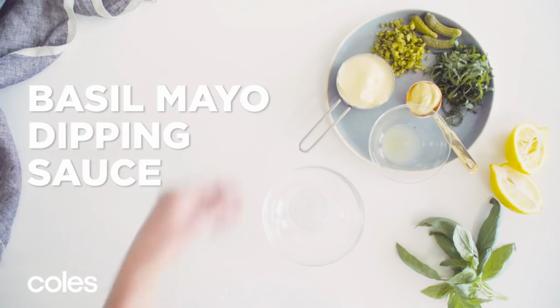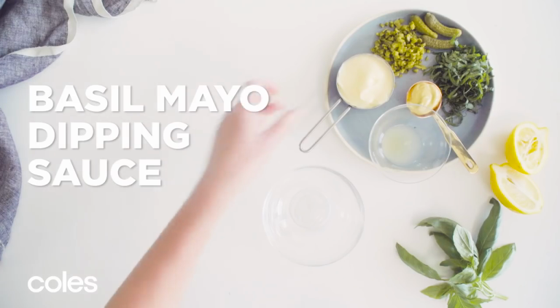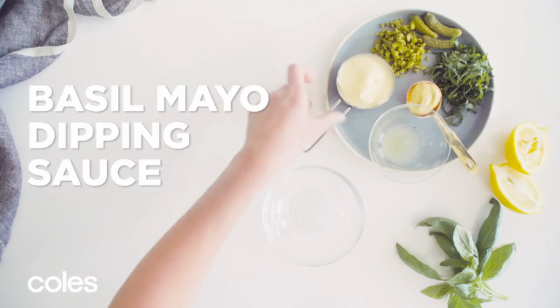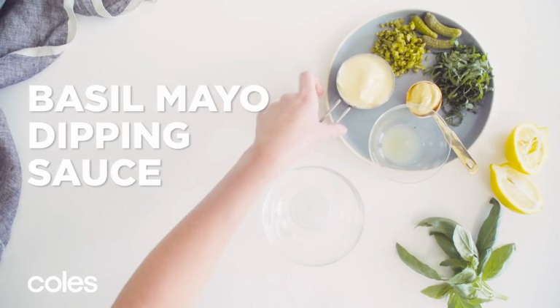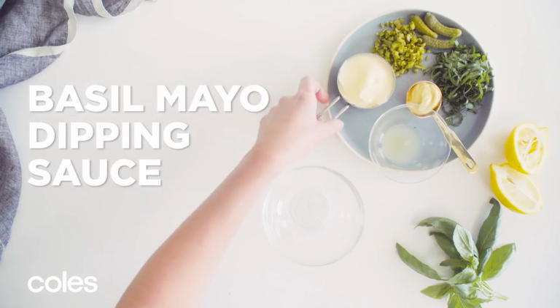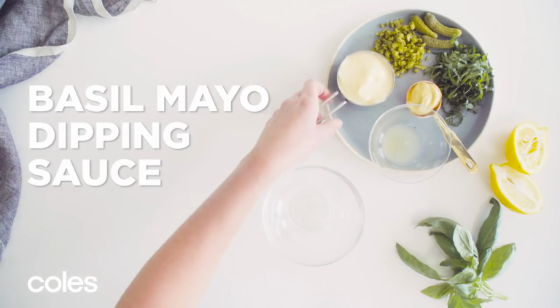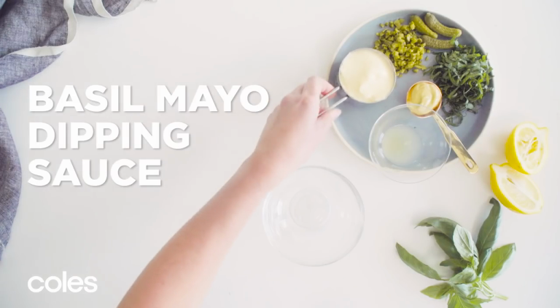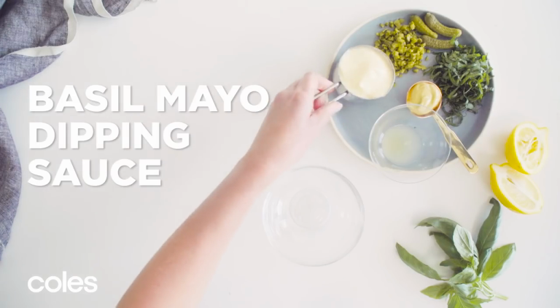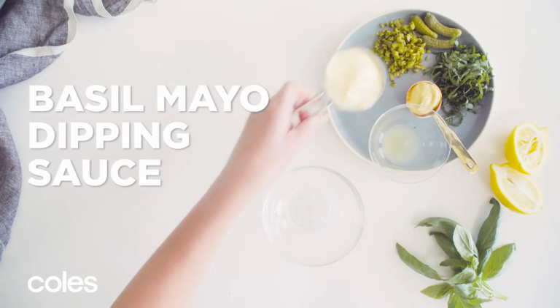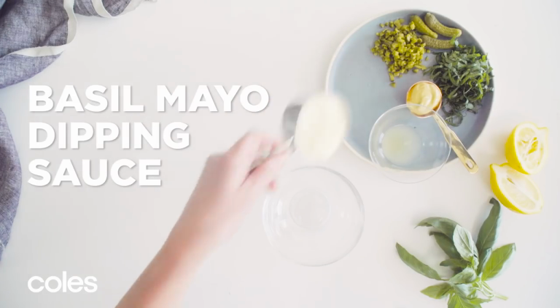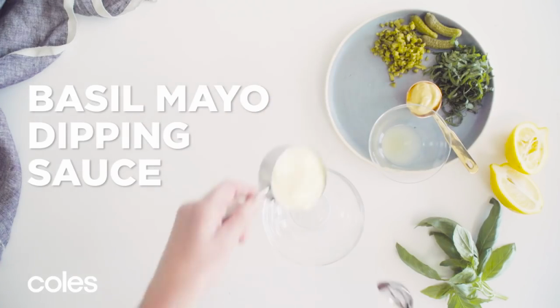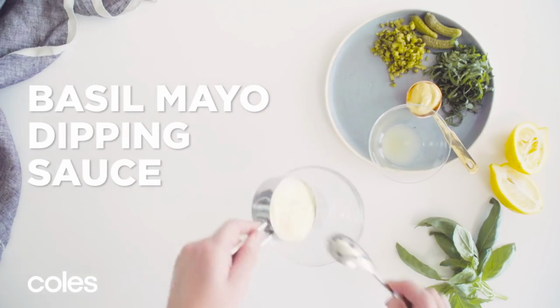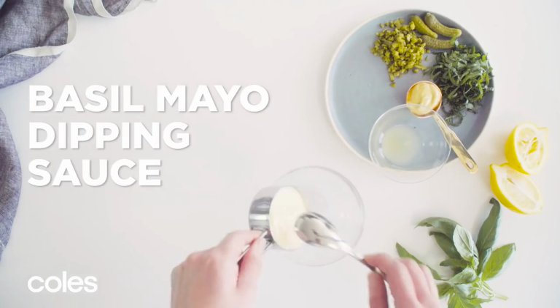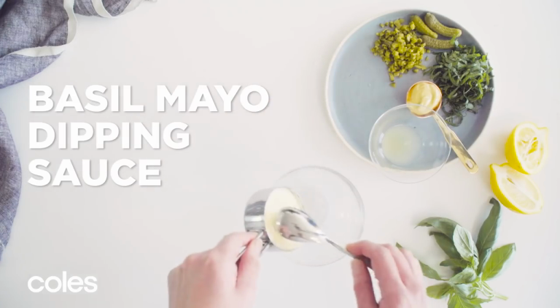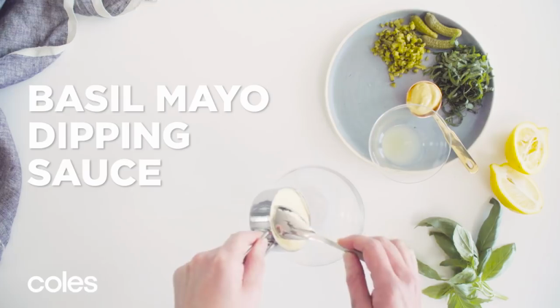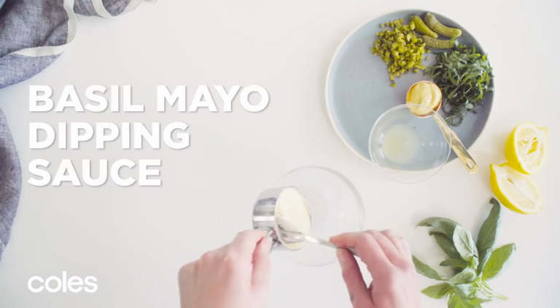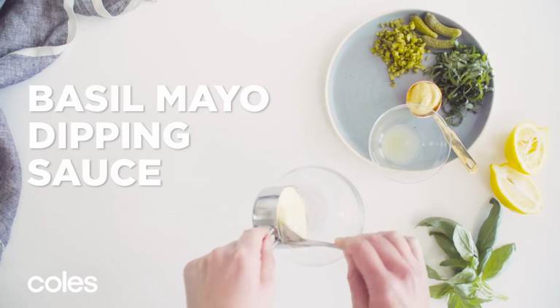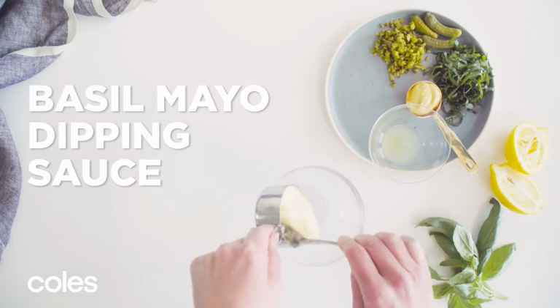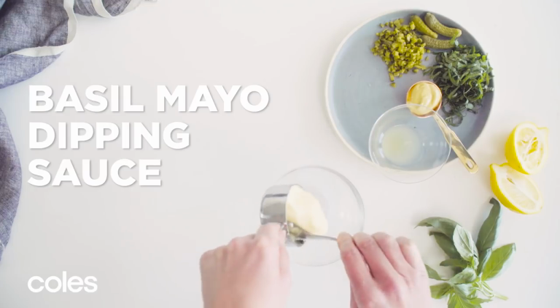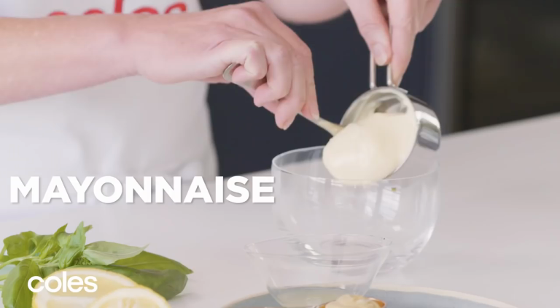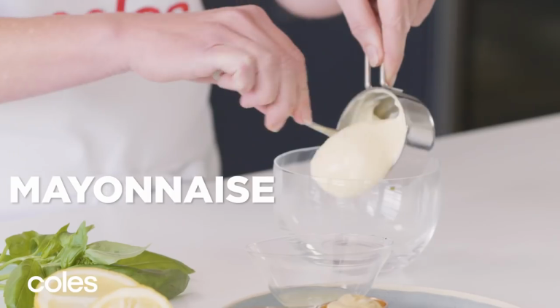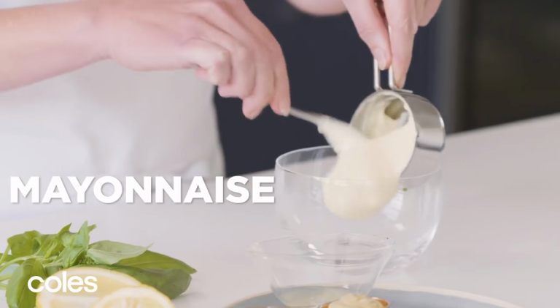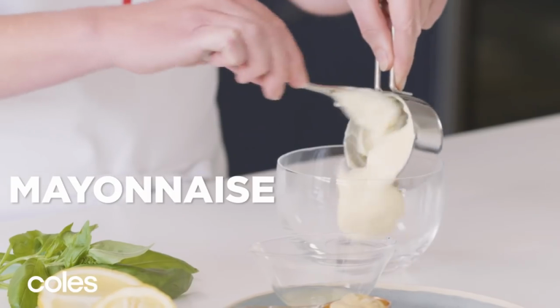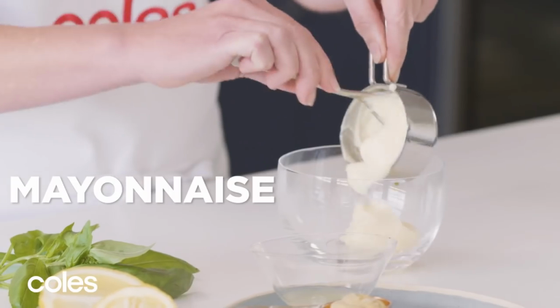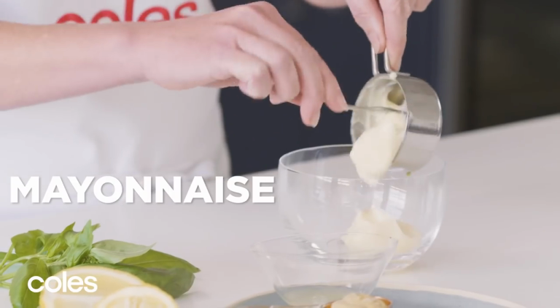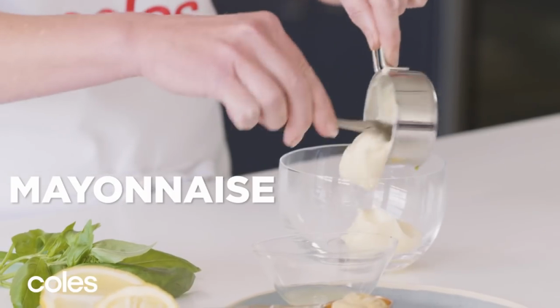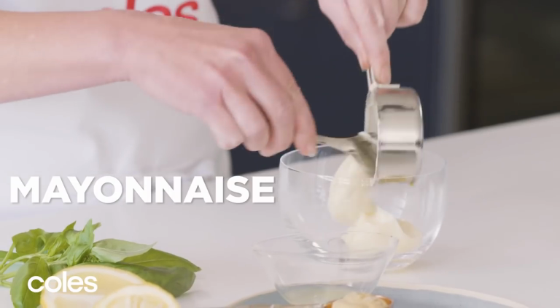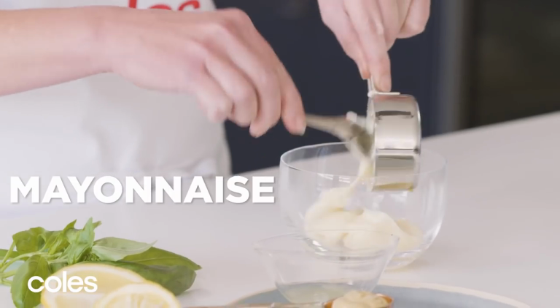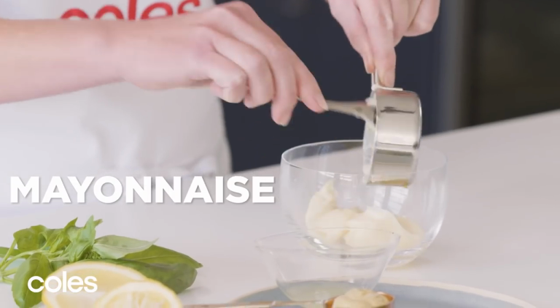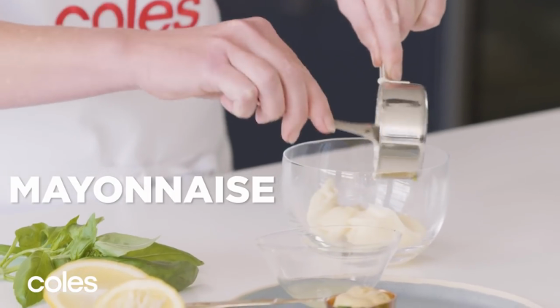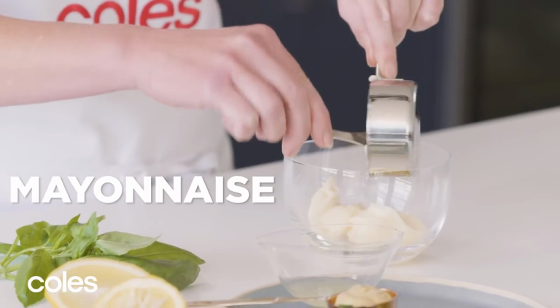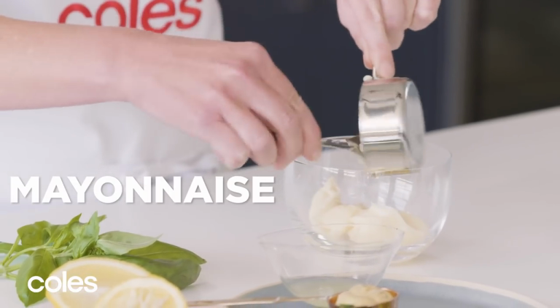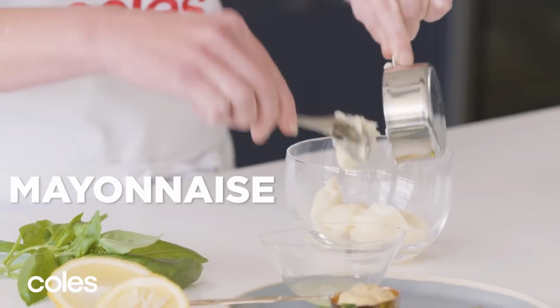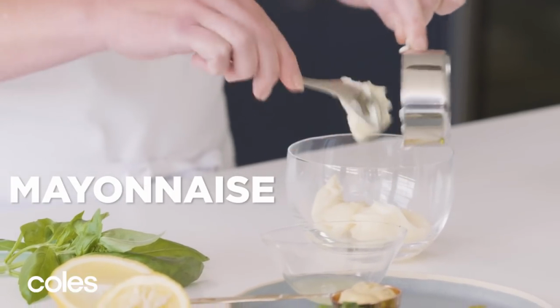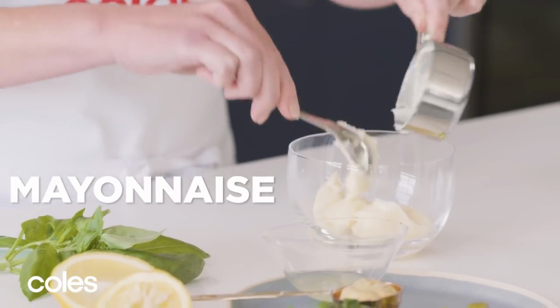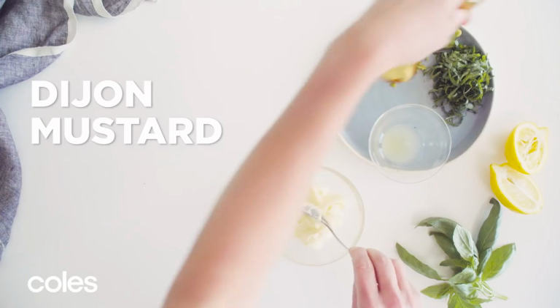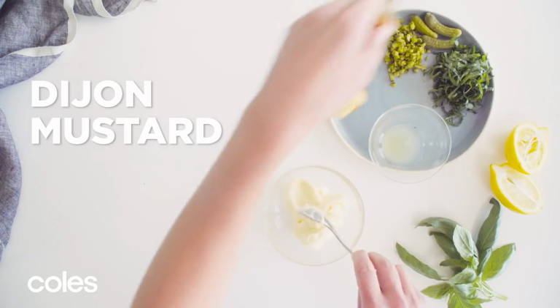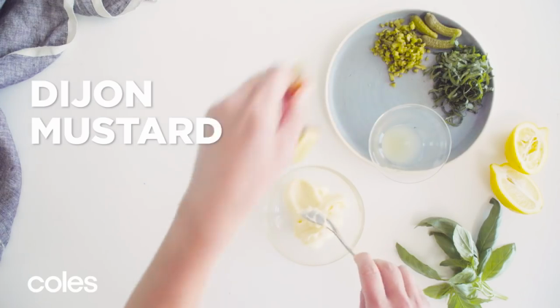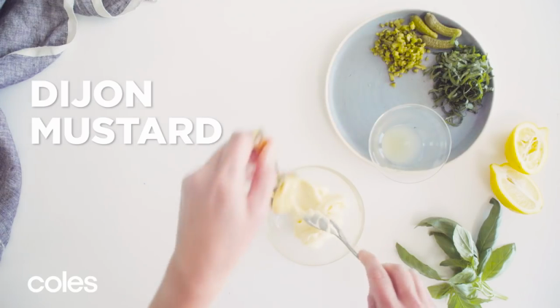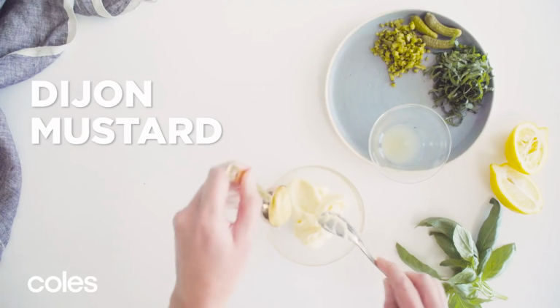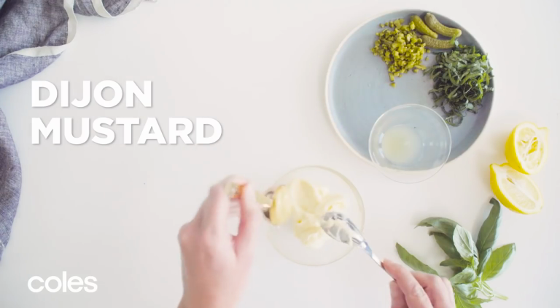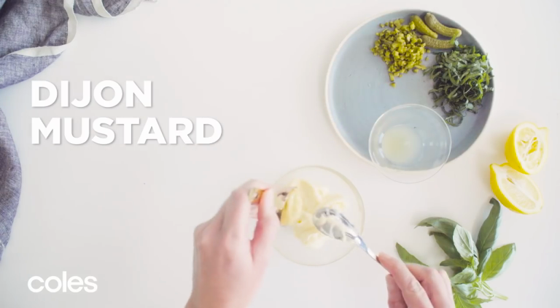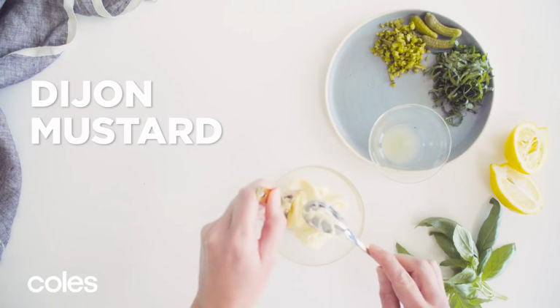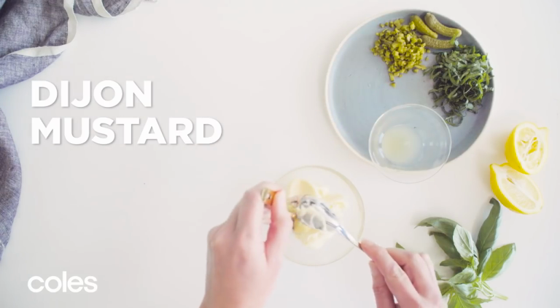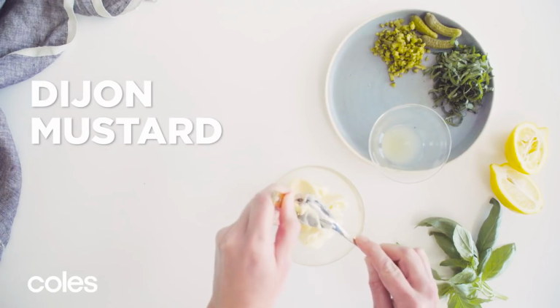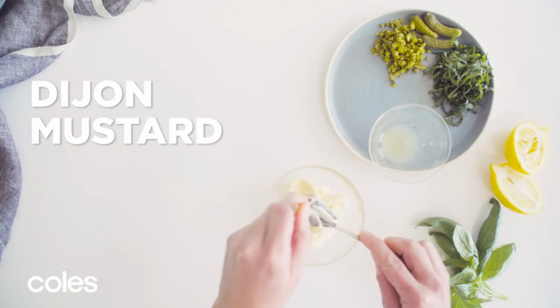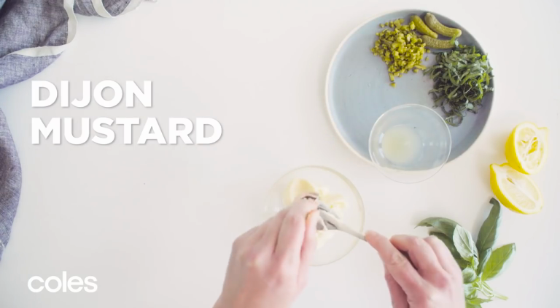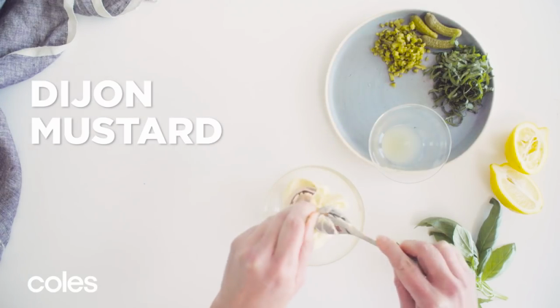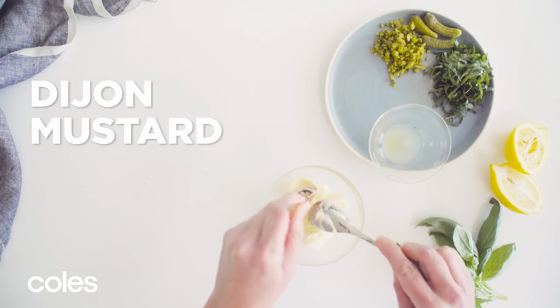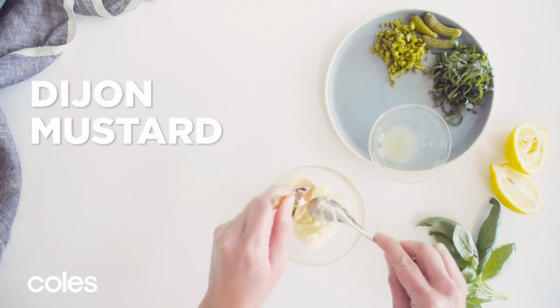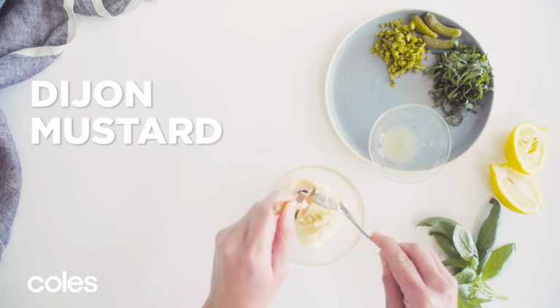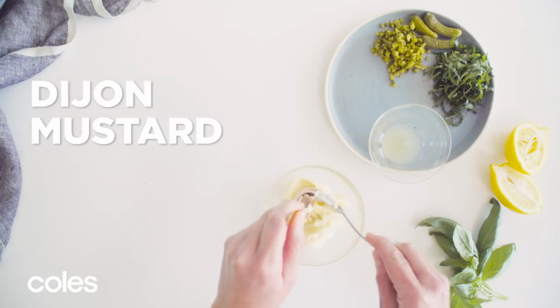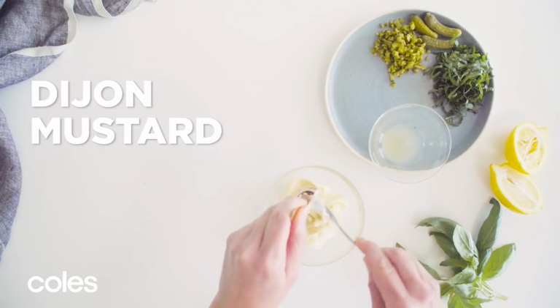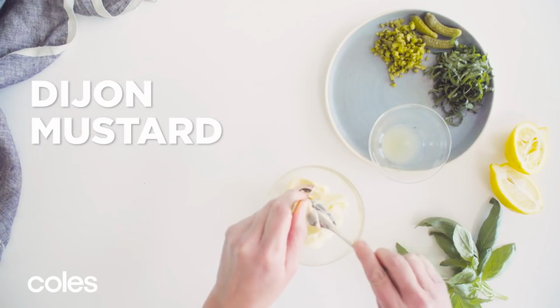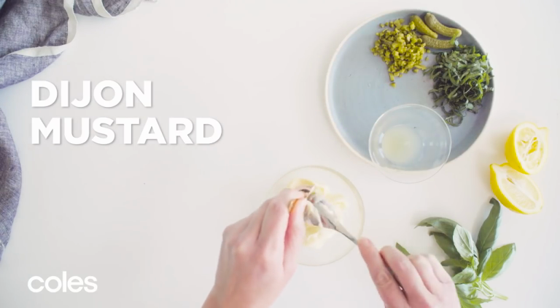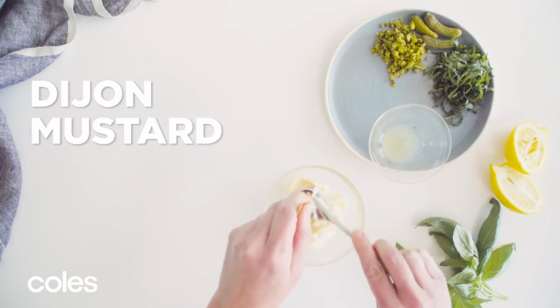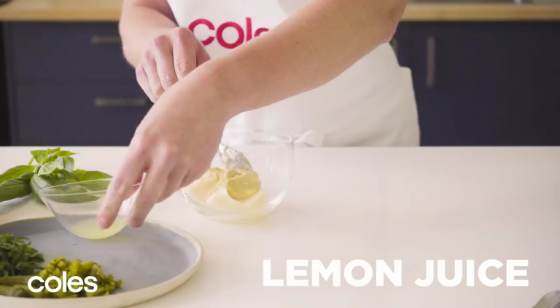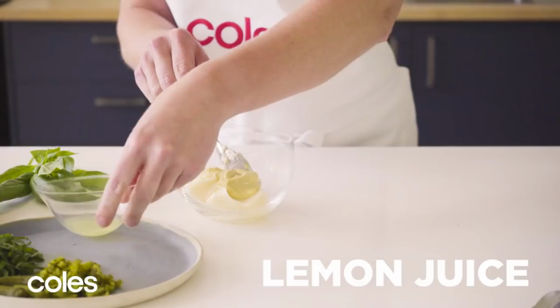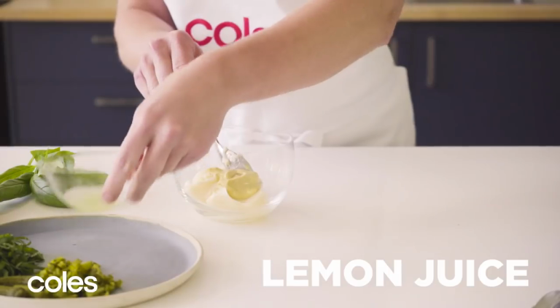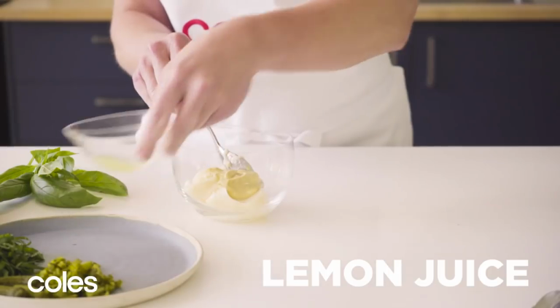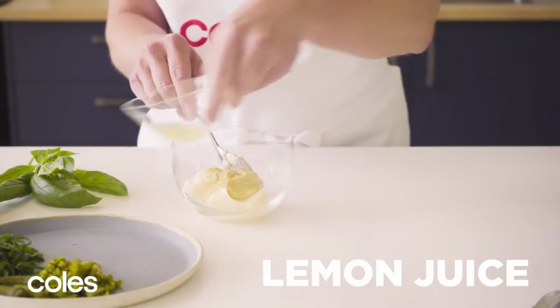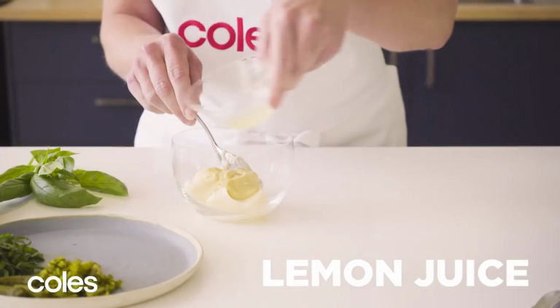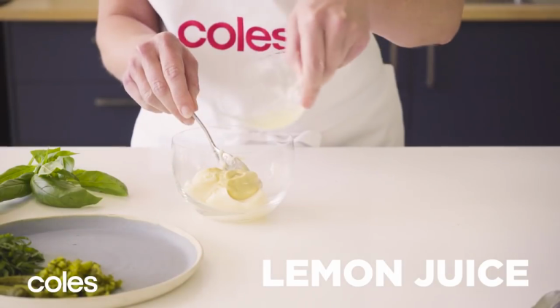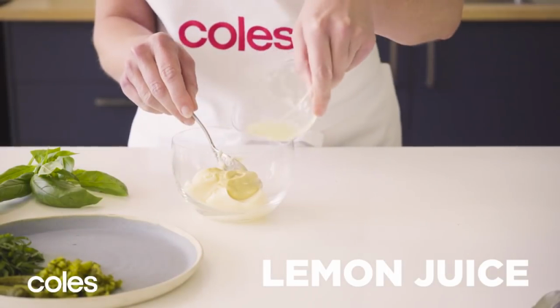To make the basil remoulade, combine the mayonnaise, mustard, lemon juice, baby cucumbers and basil in a small bowl.